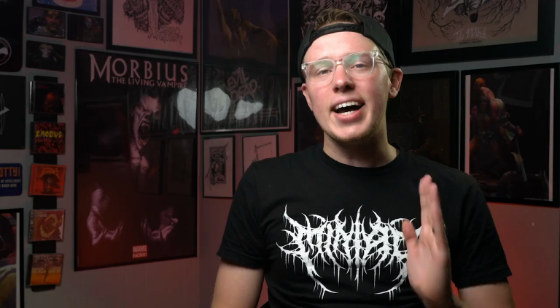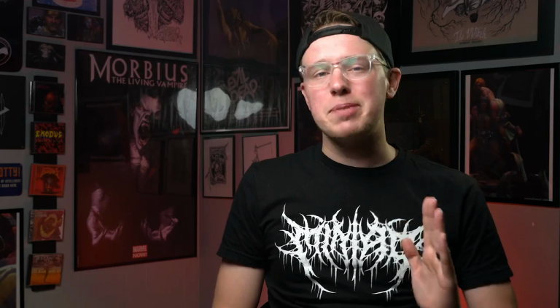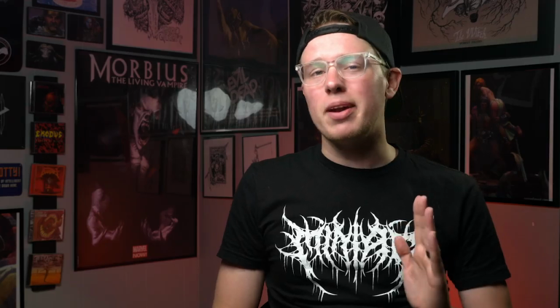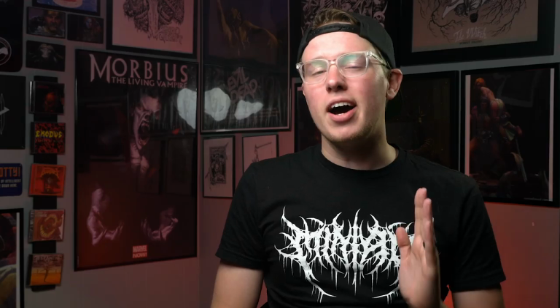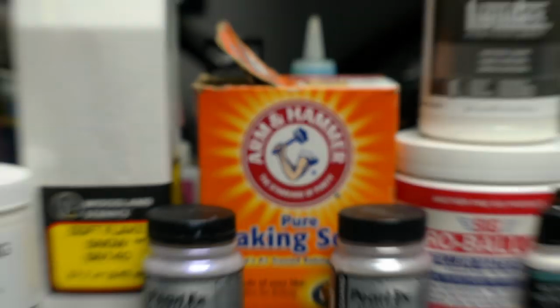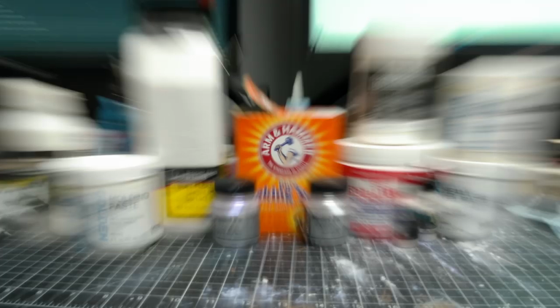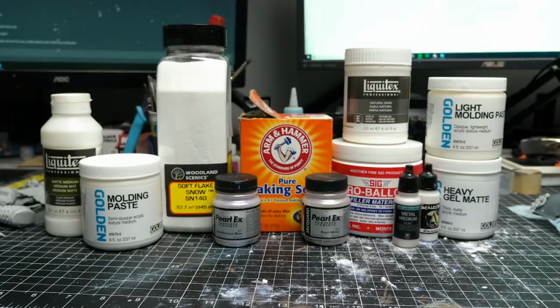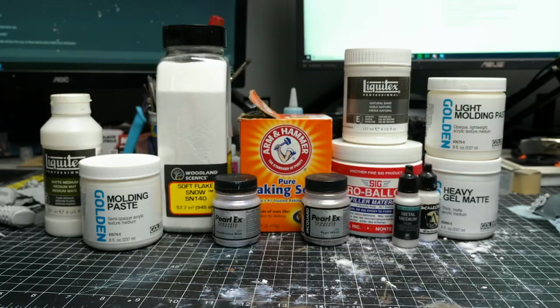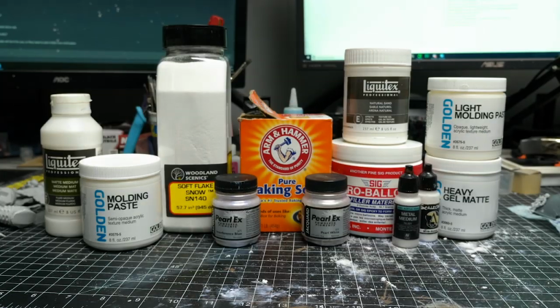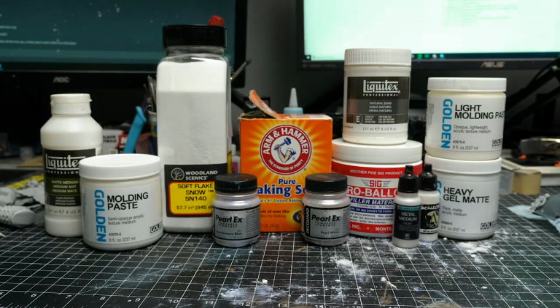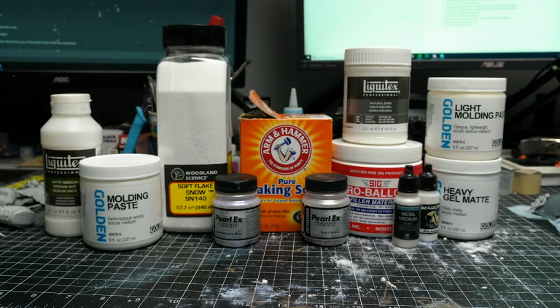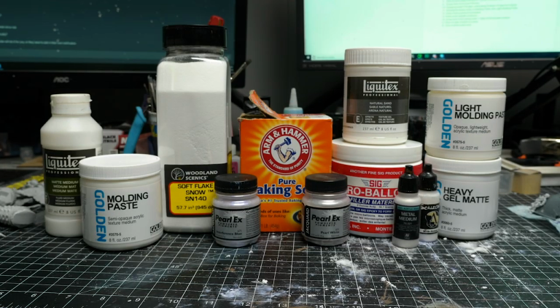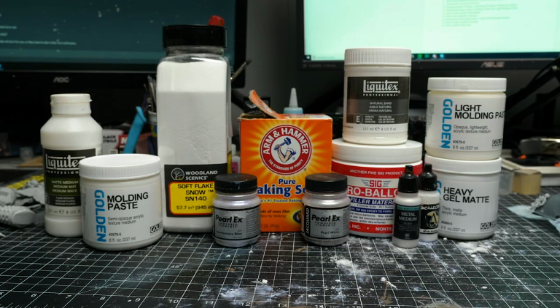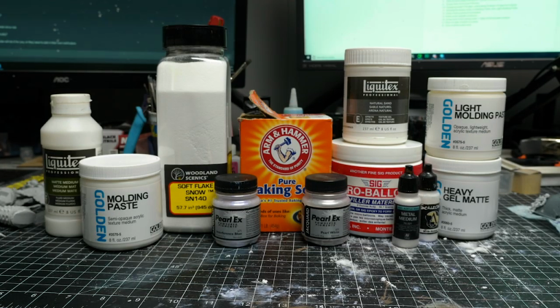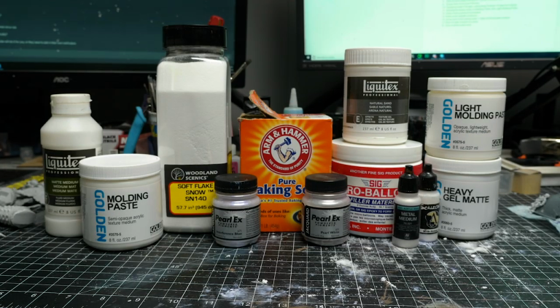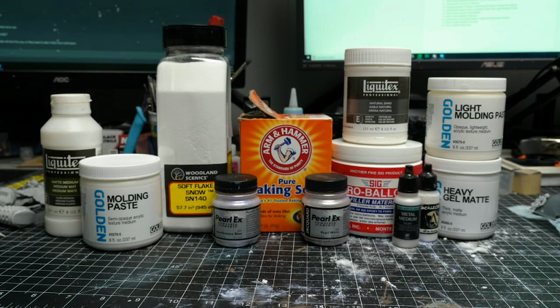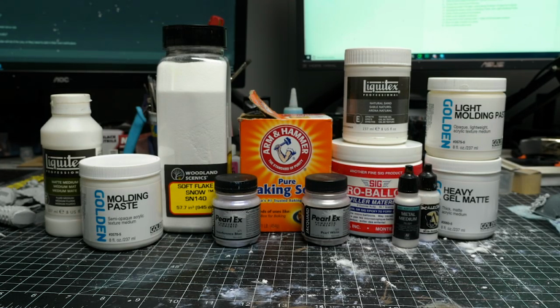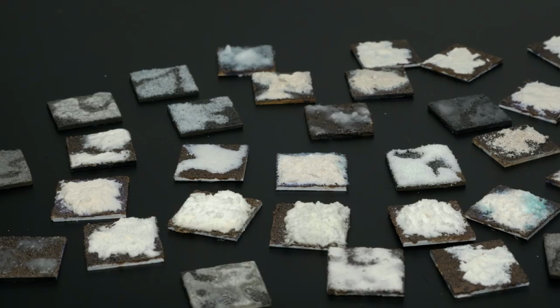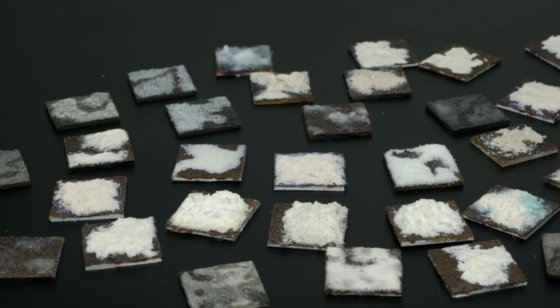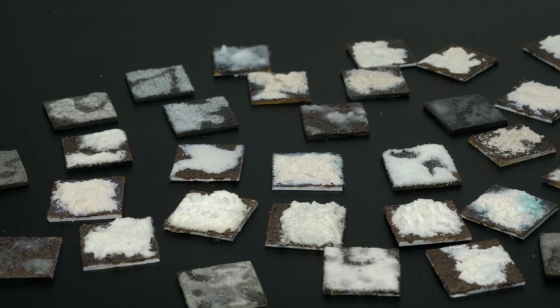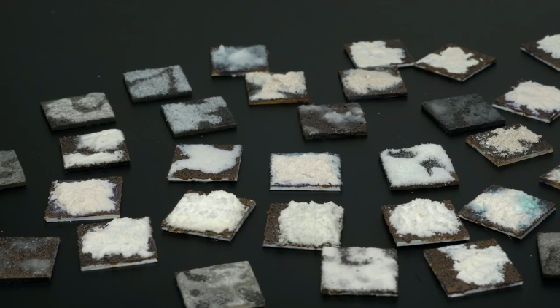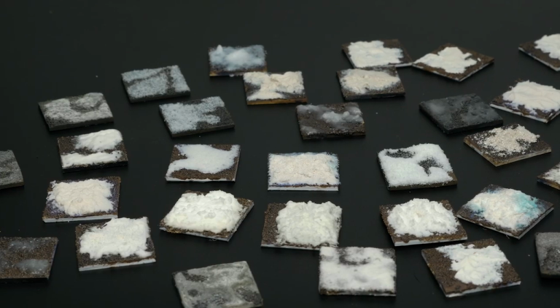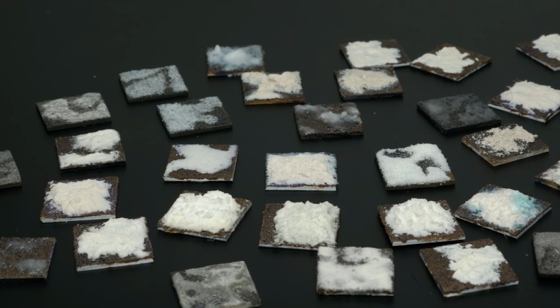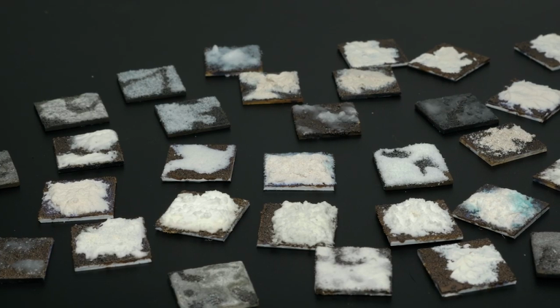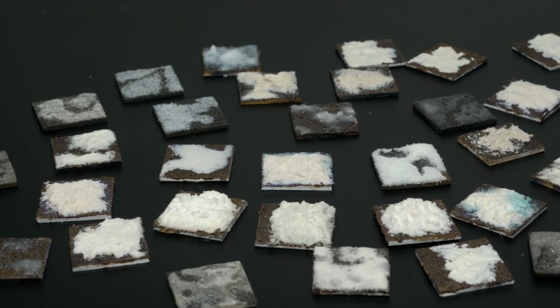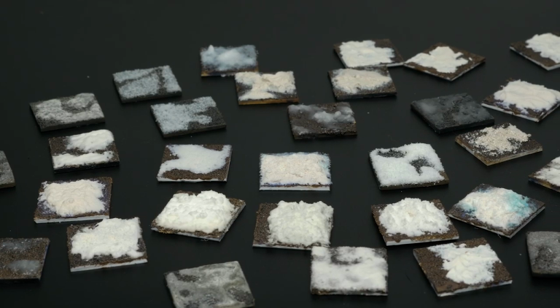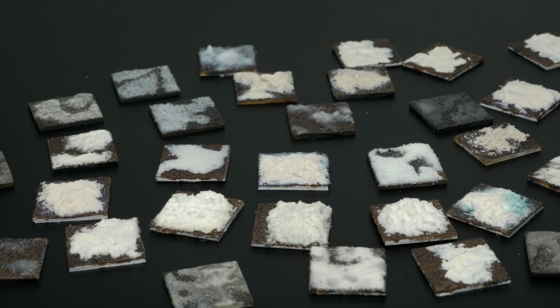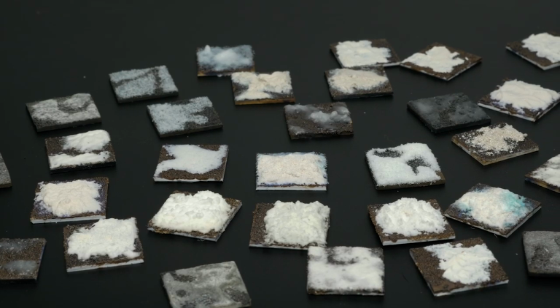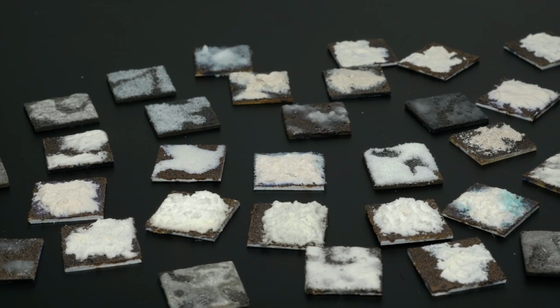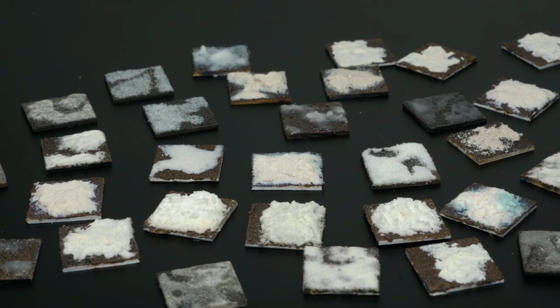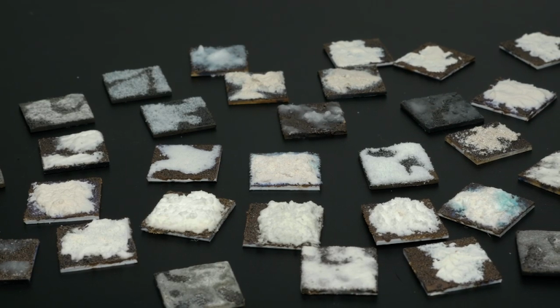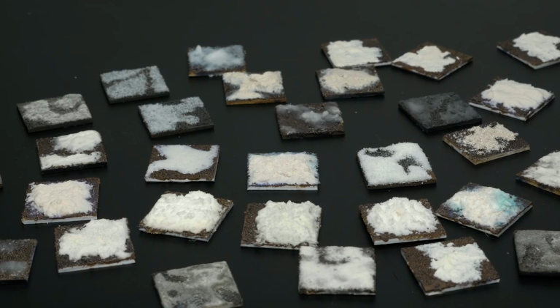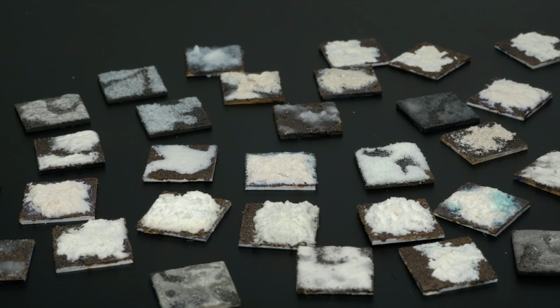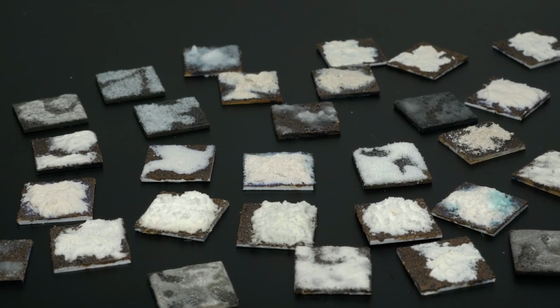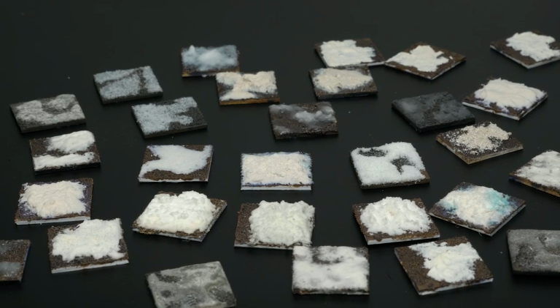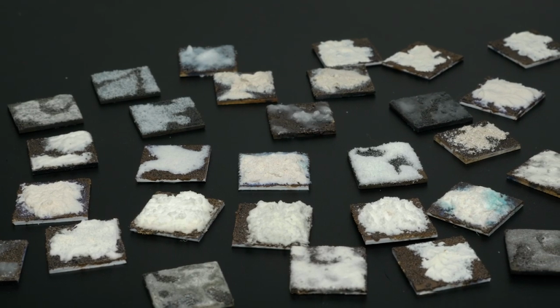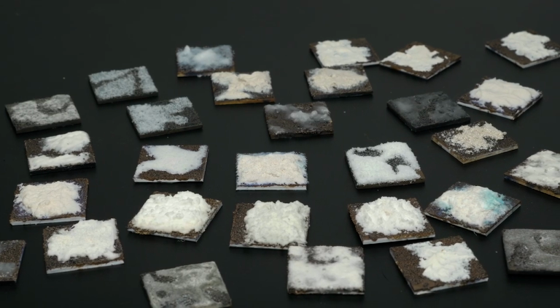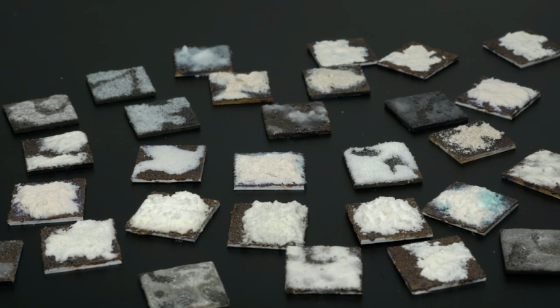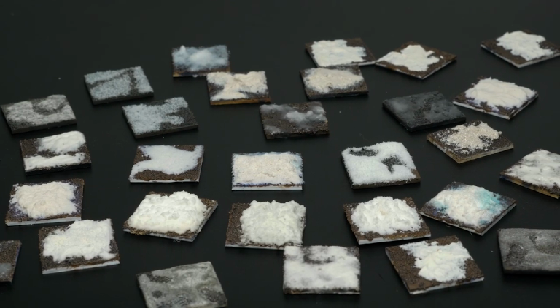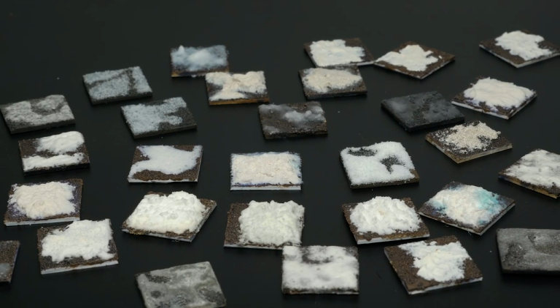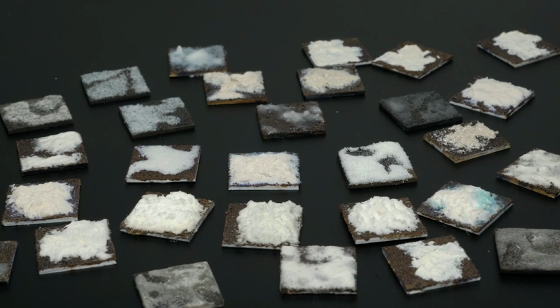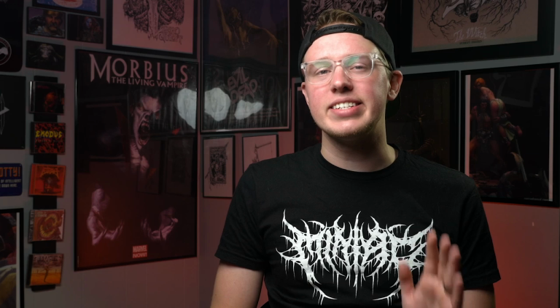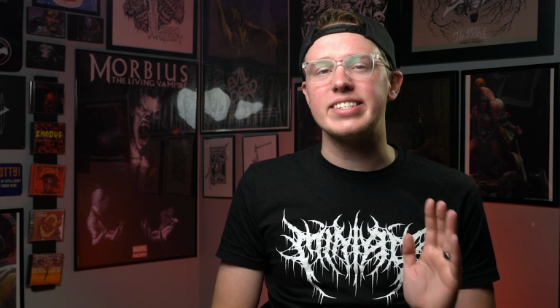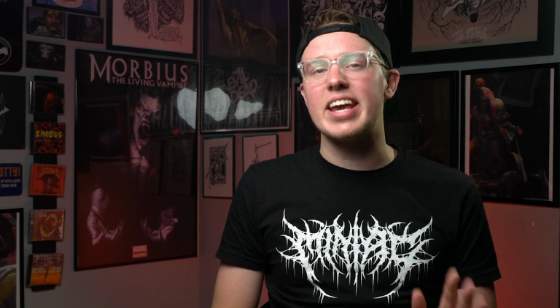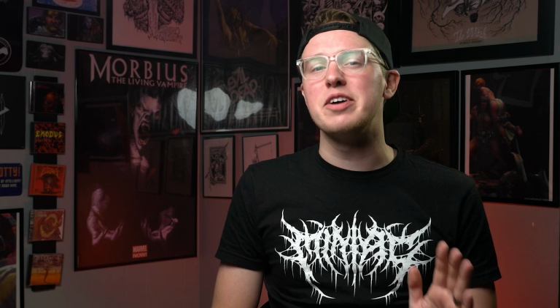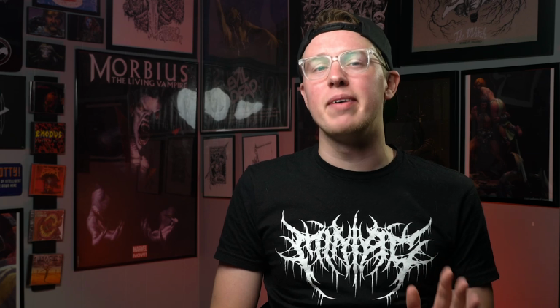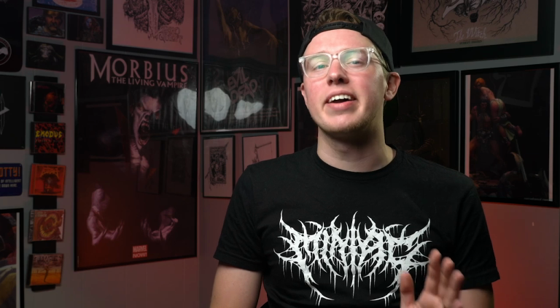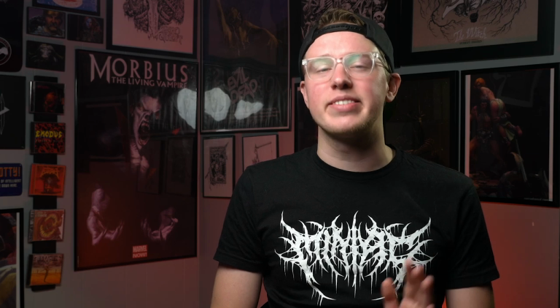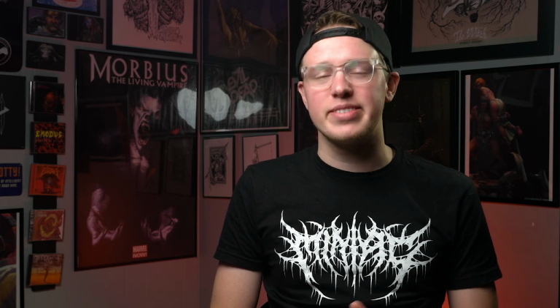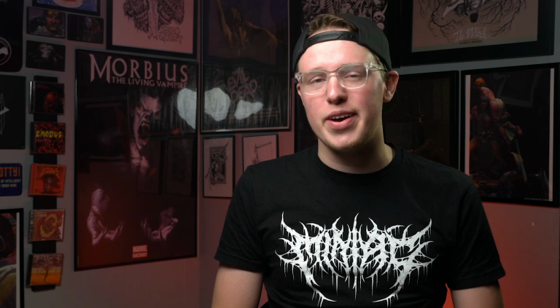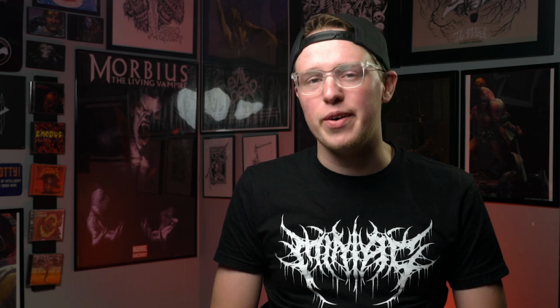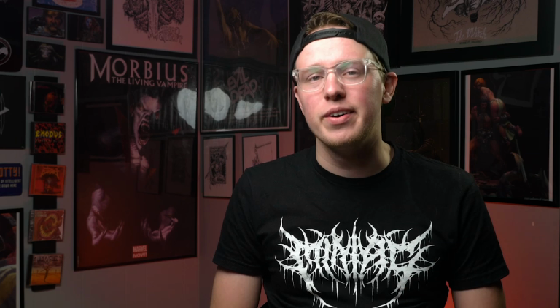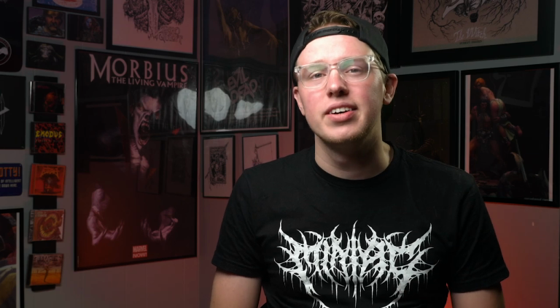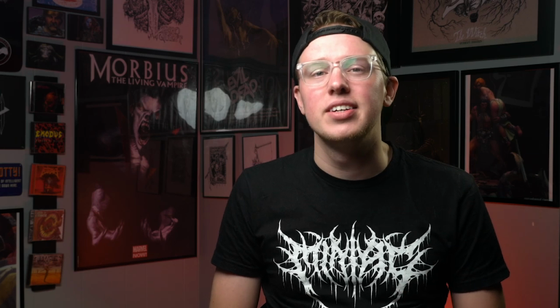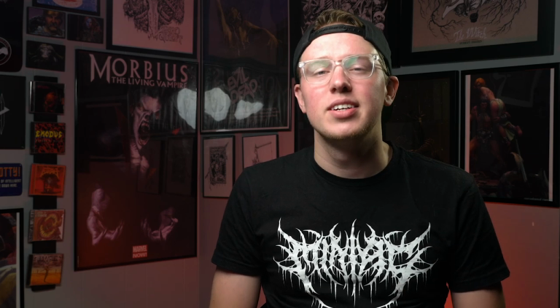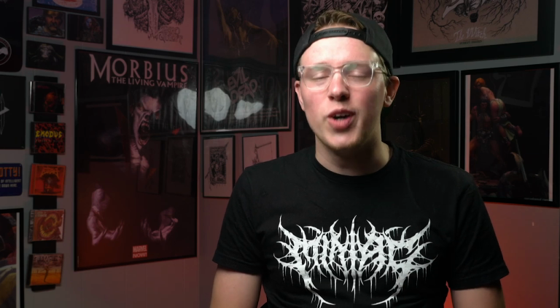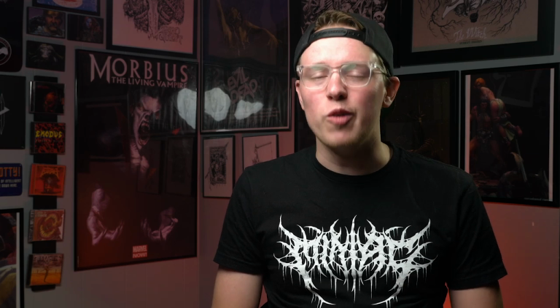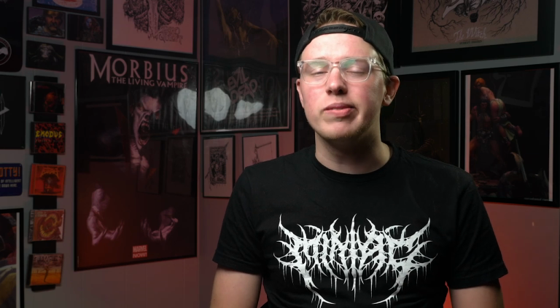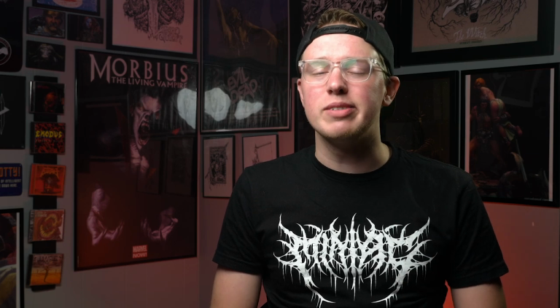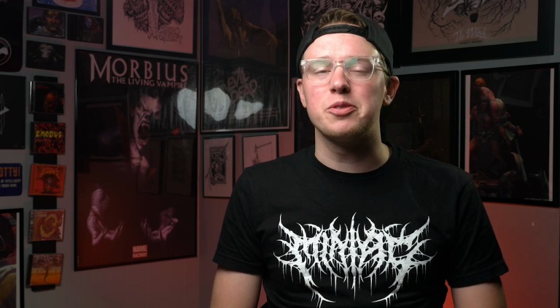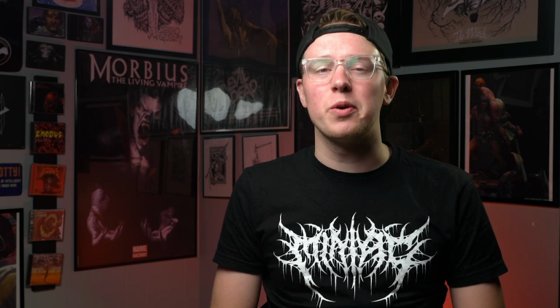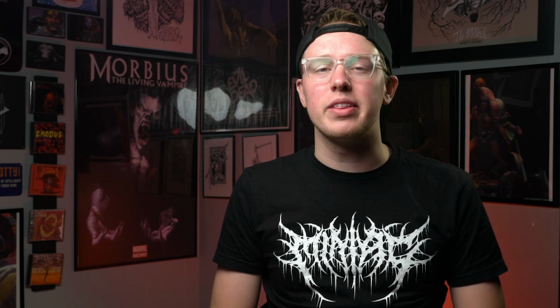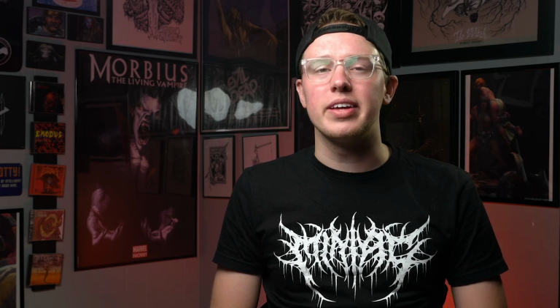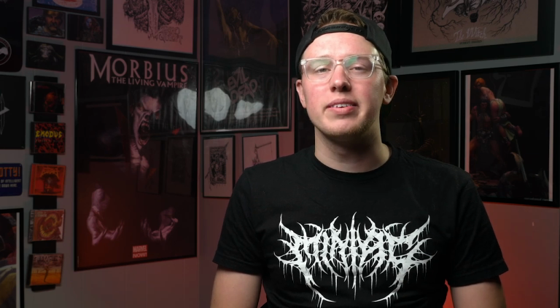I spent $138 and ran 36 different tests to discover the best to-scale model snow. Hopefully it was worth it.